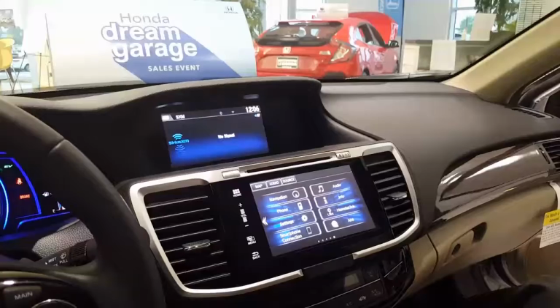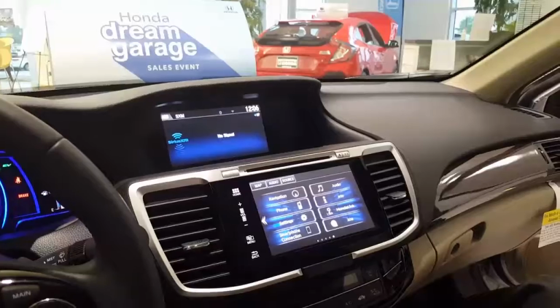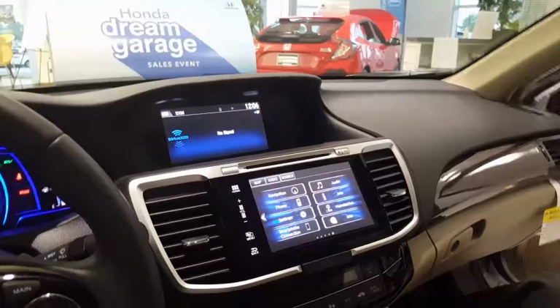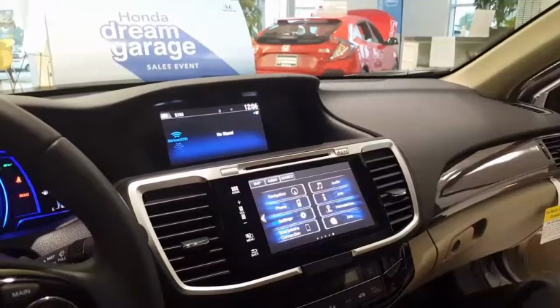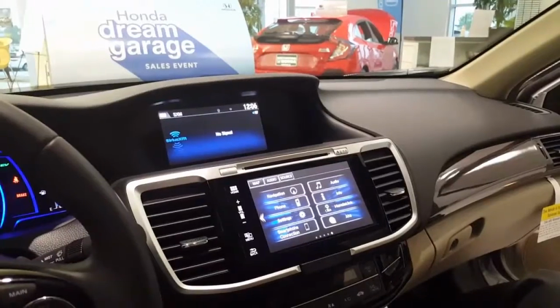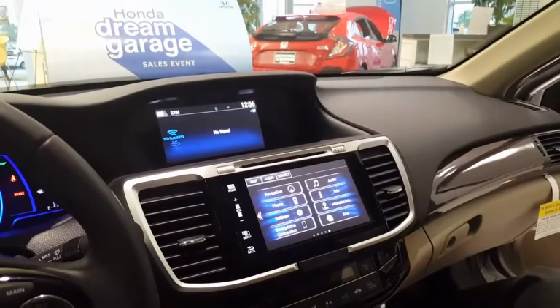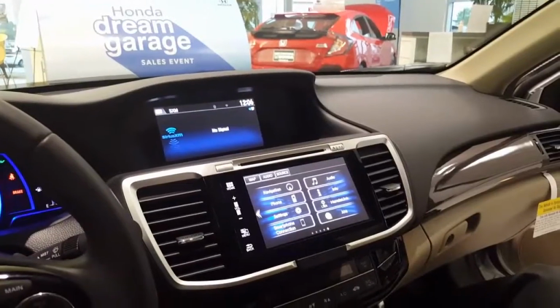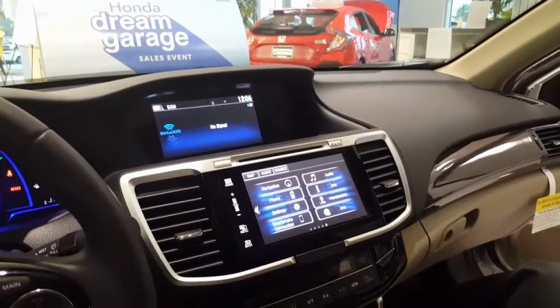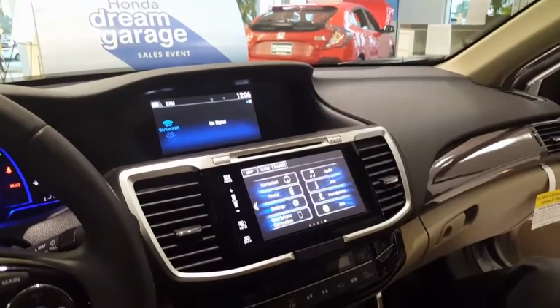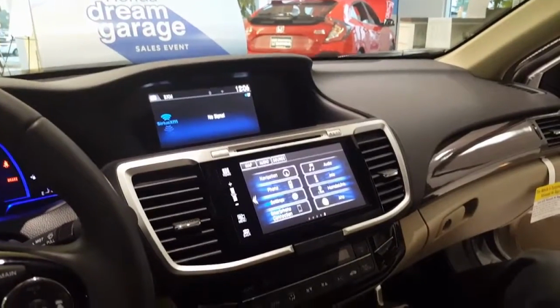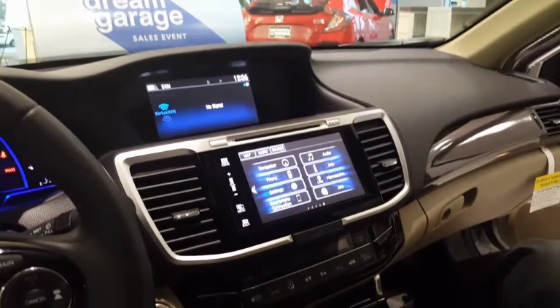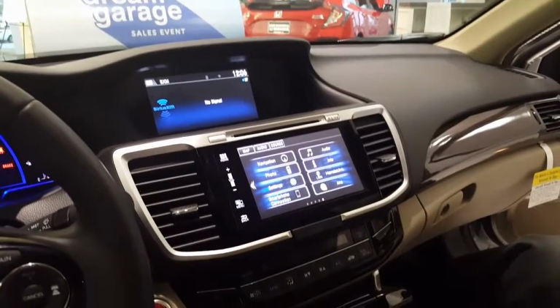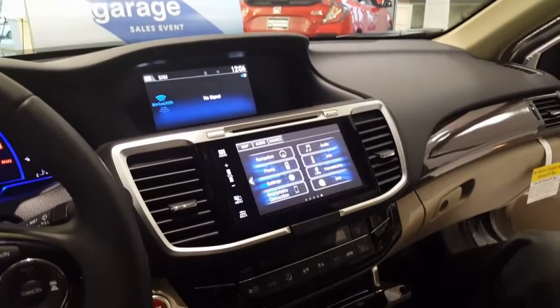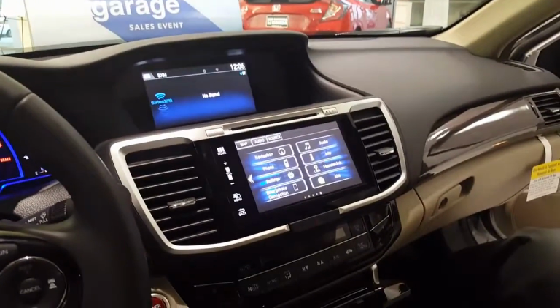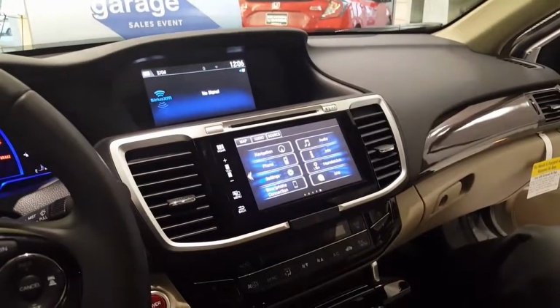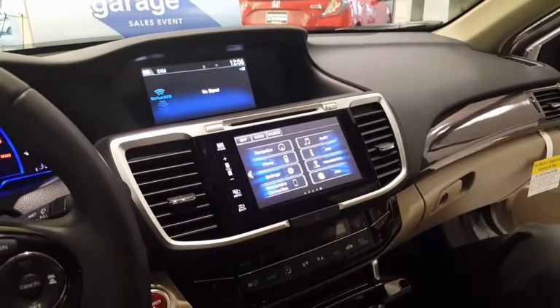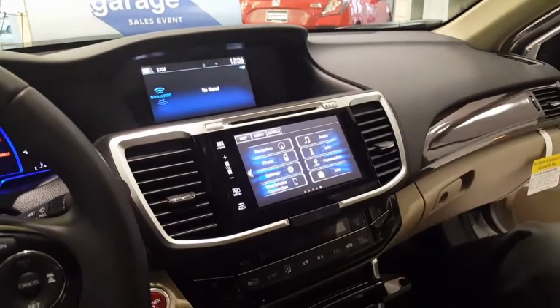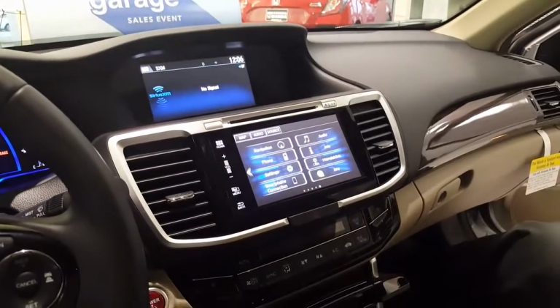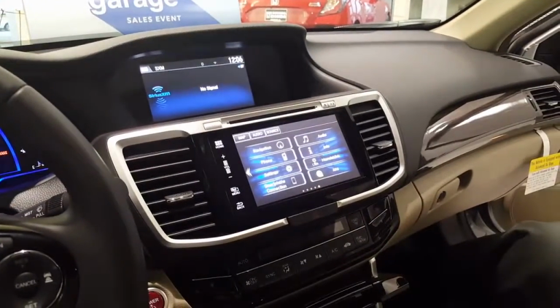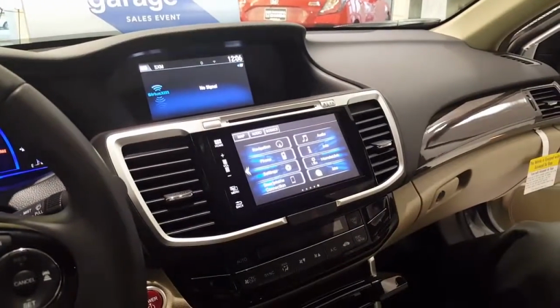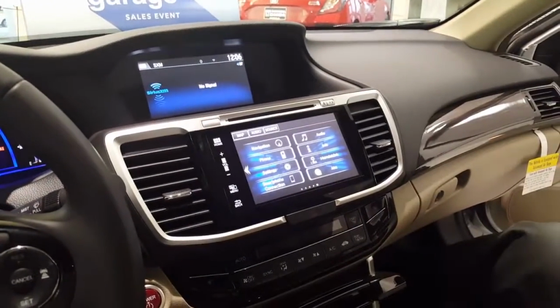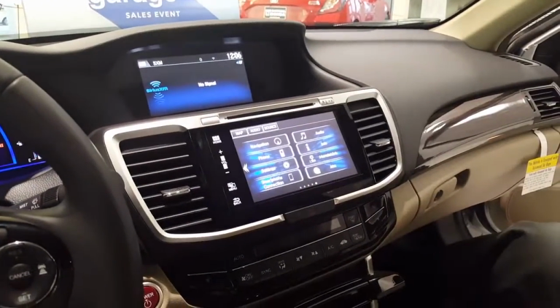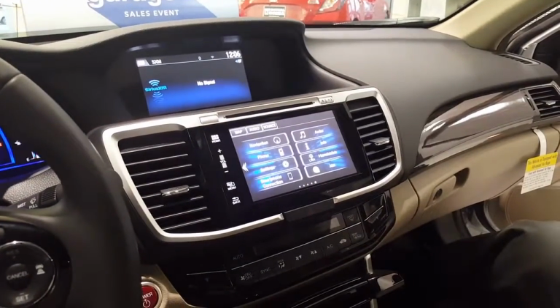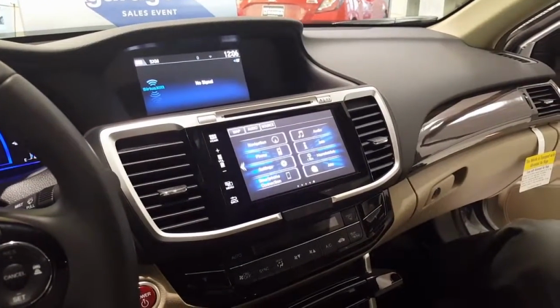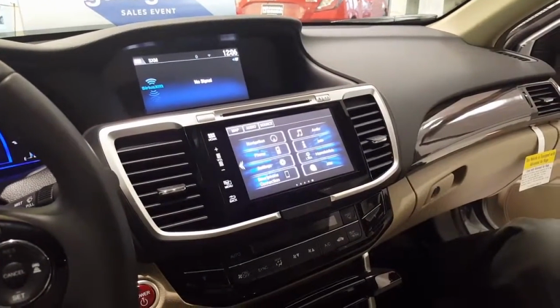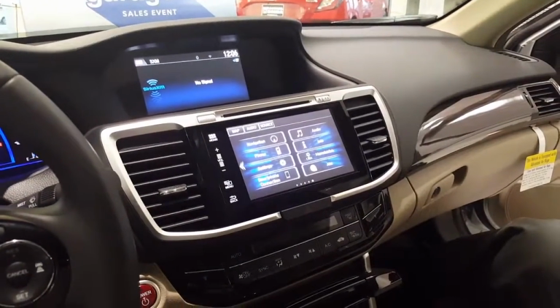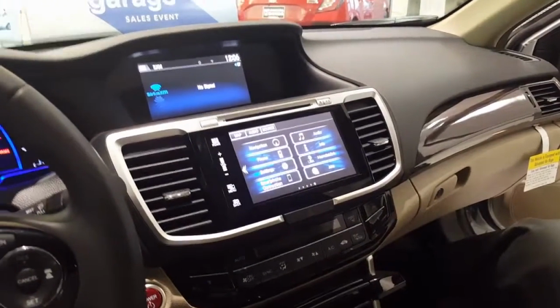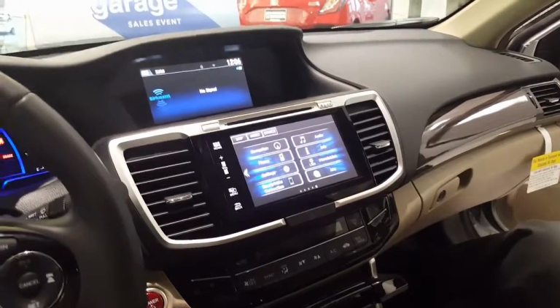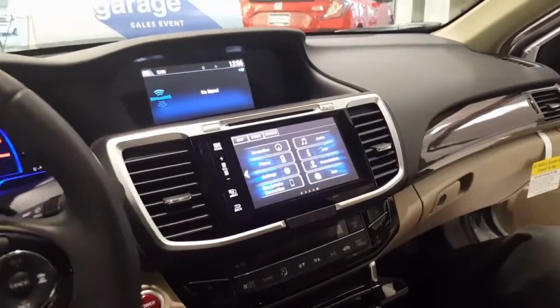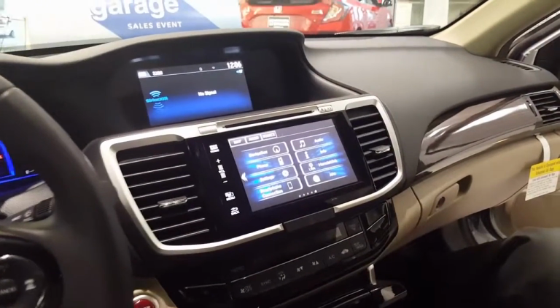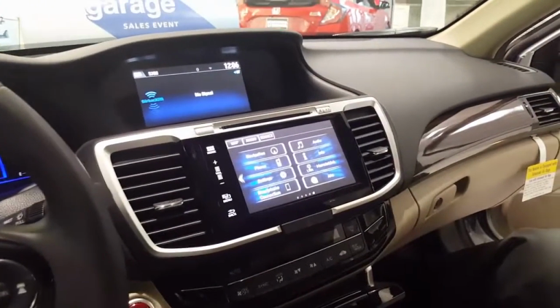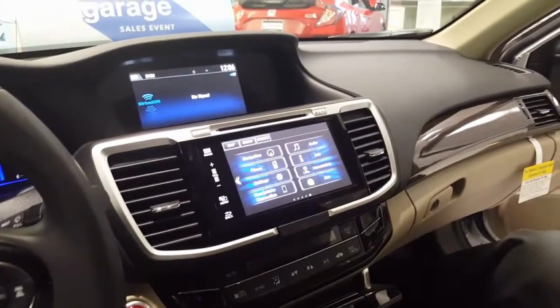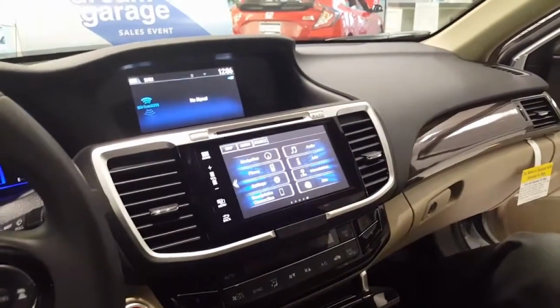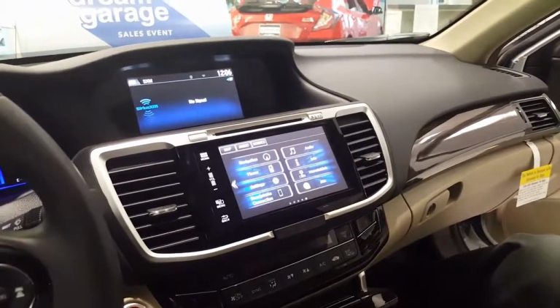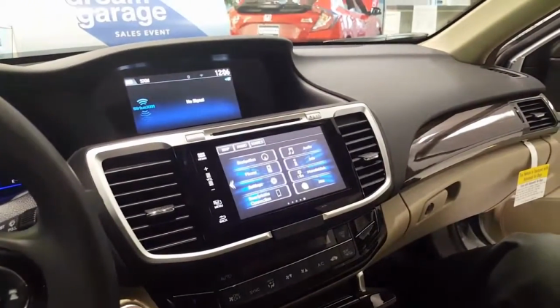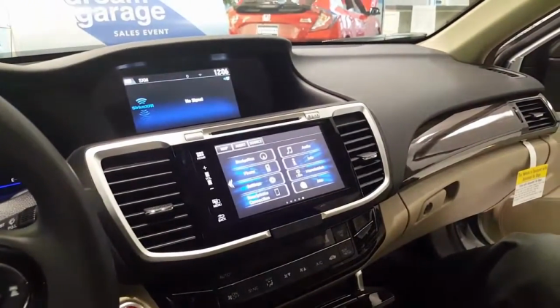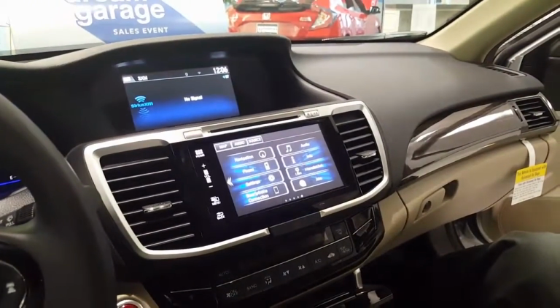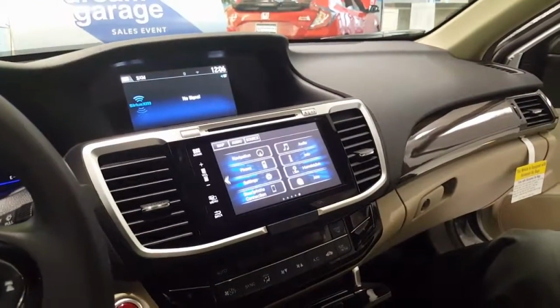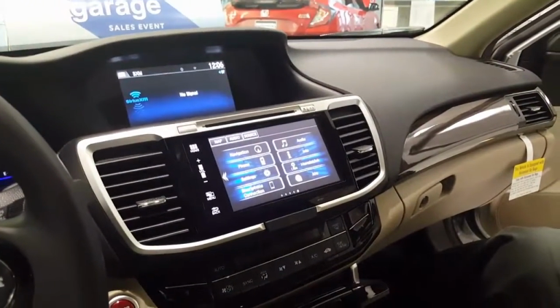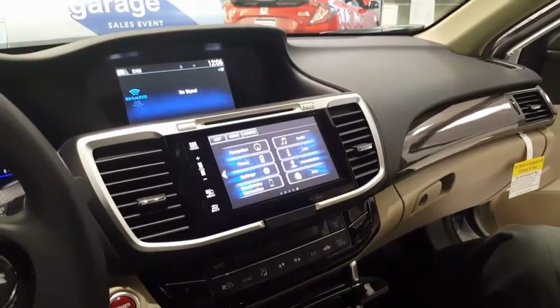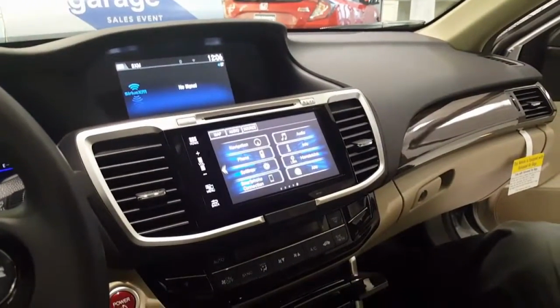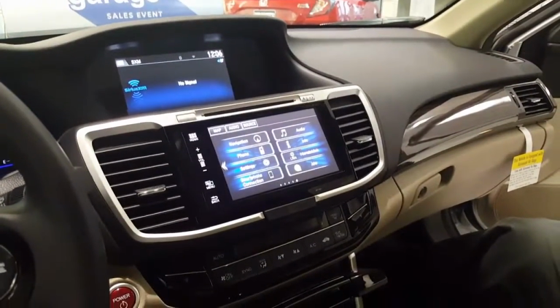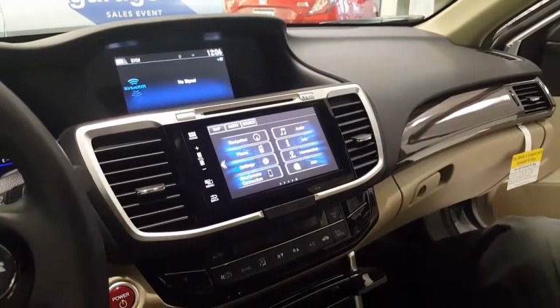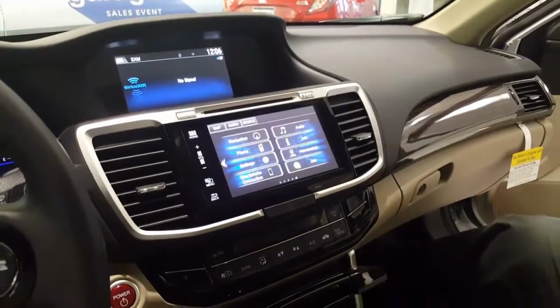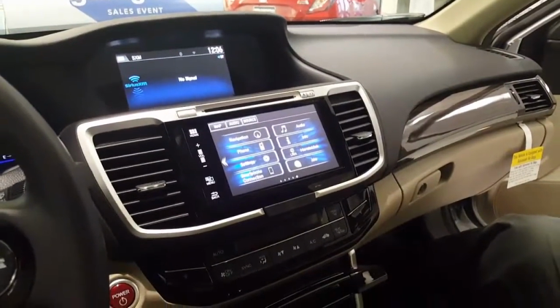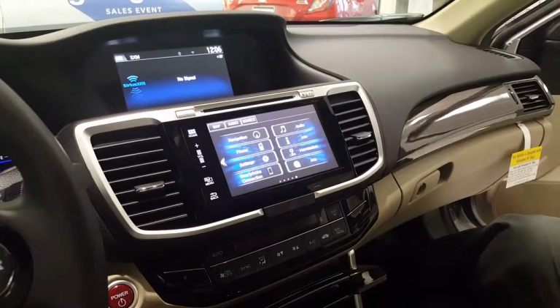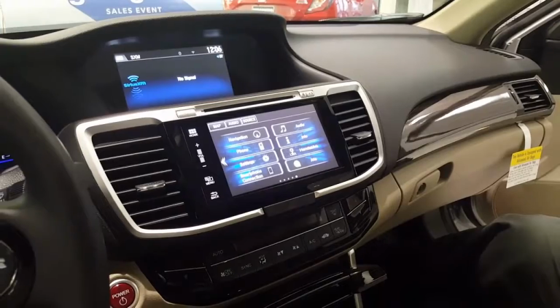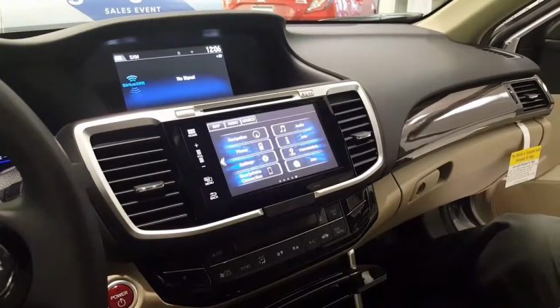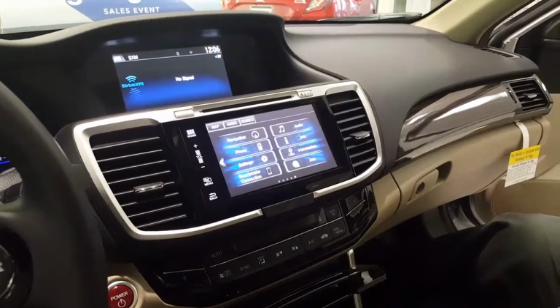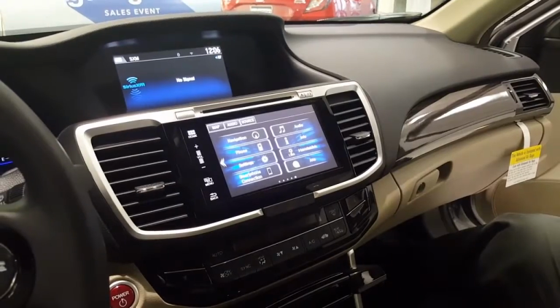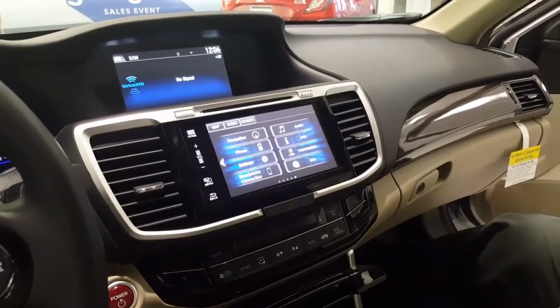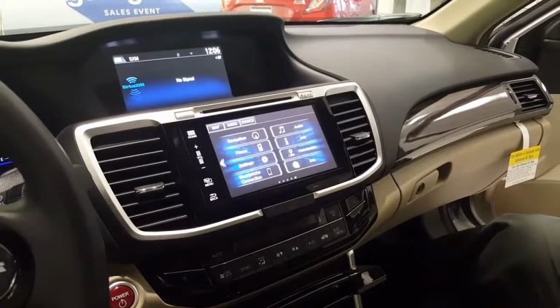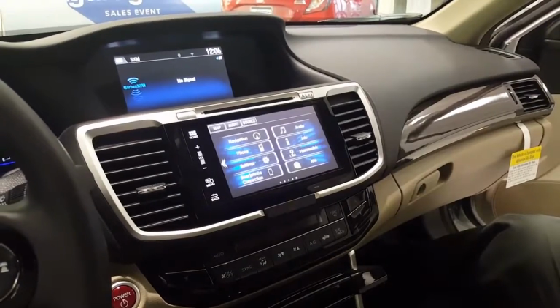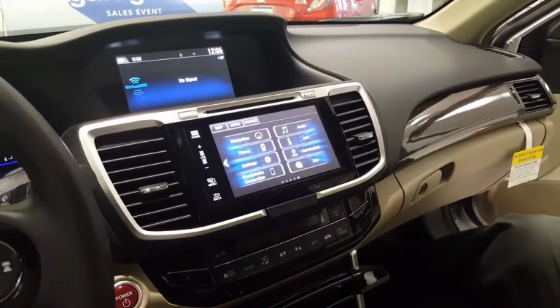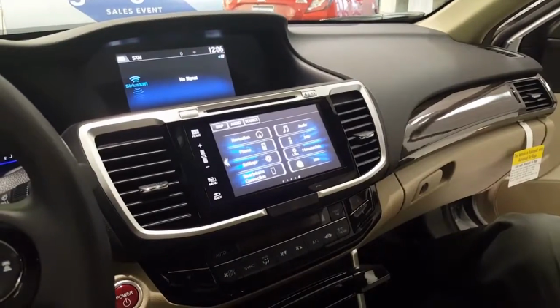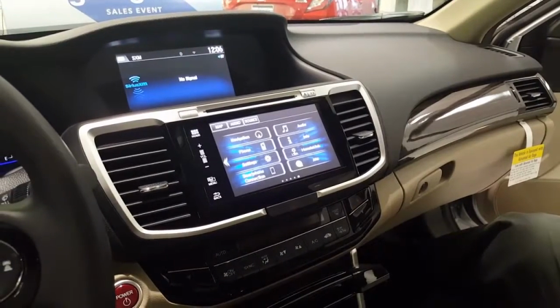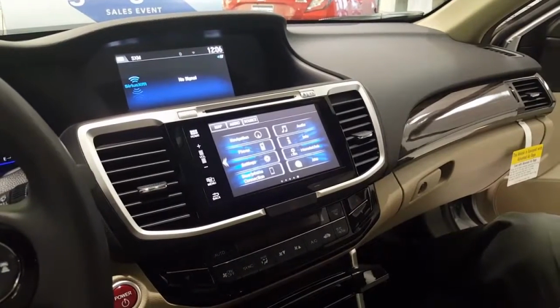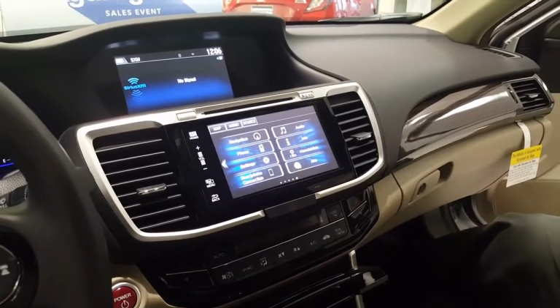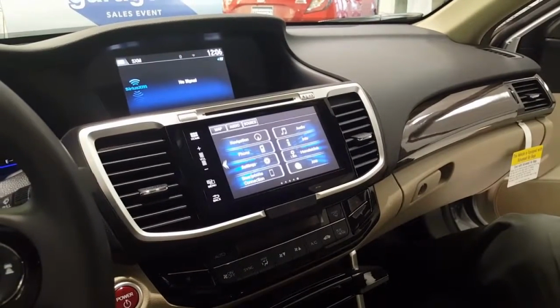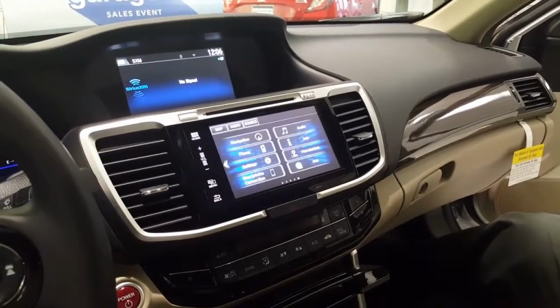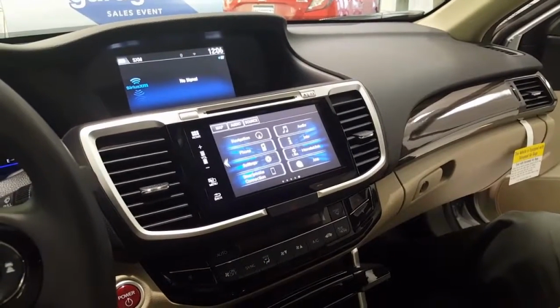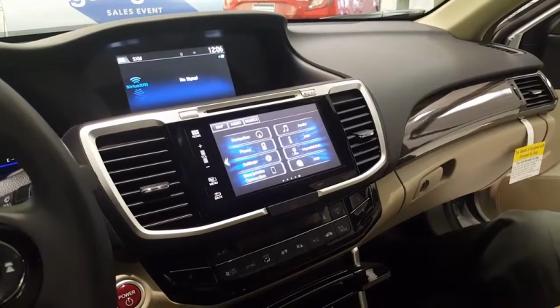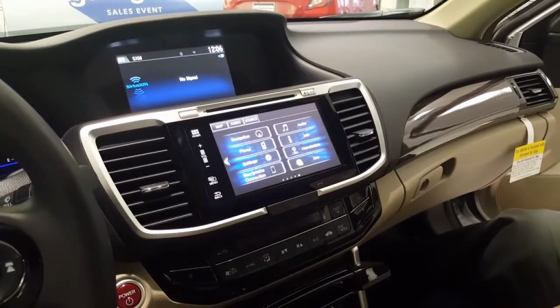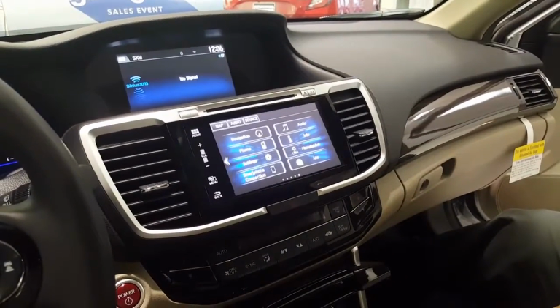Hi, Ms. White. Christopher Campbell here again. I'm going to show you how simple and easy Apple CarPlay is.